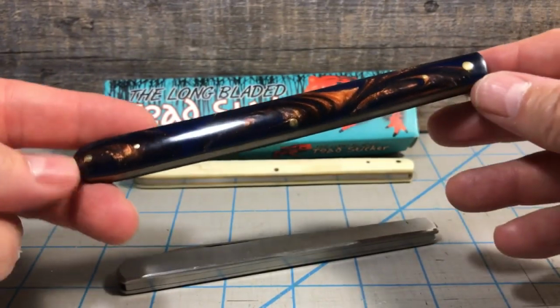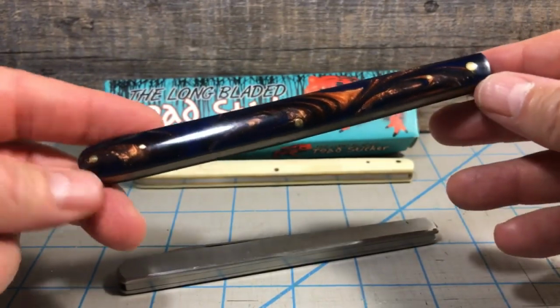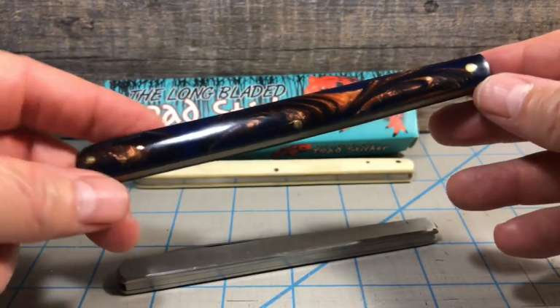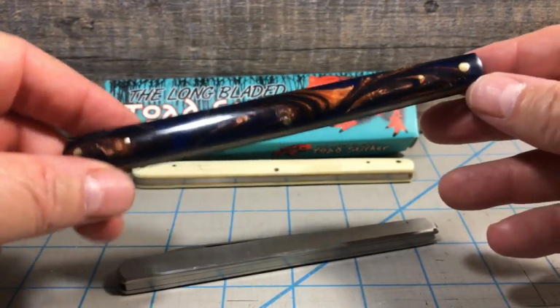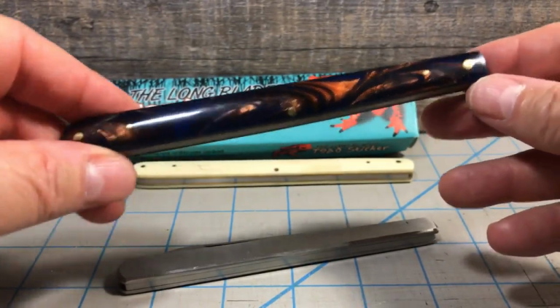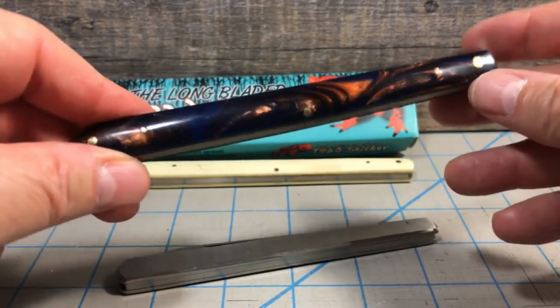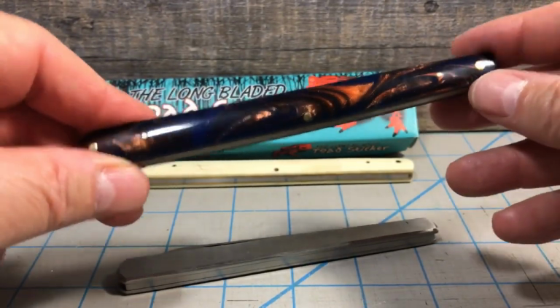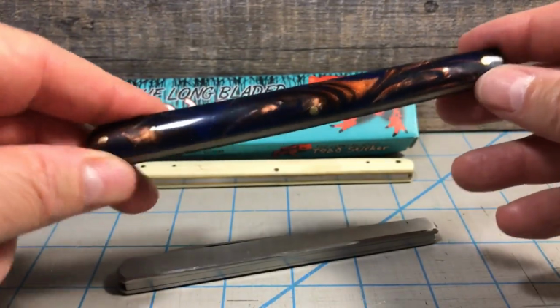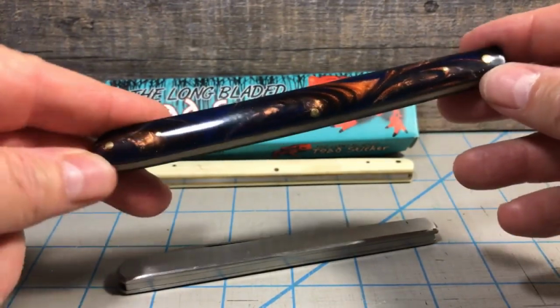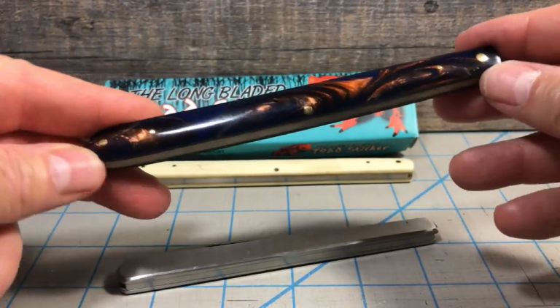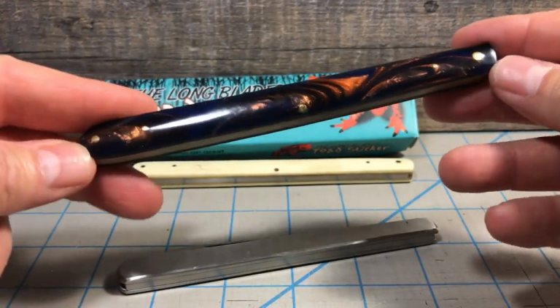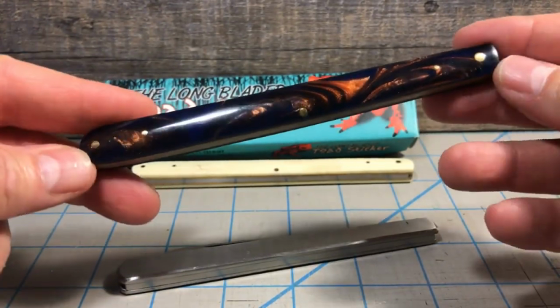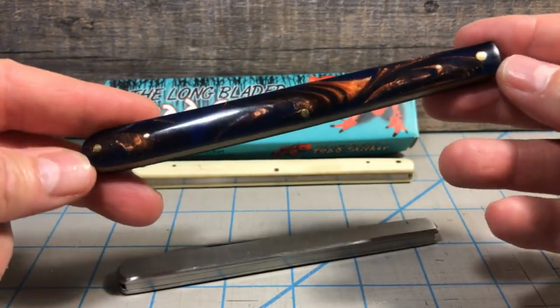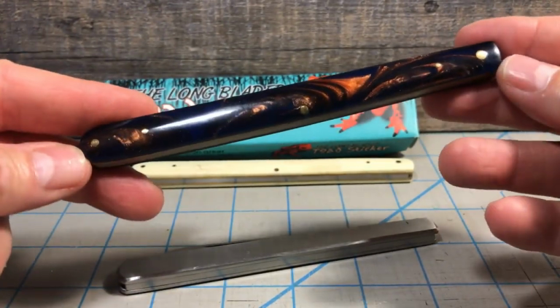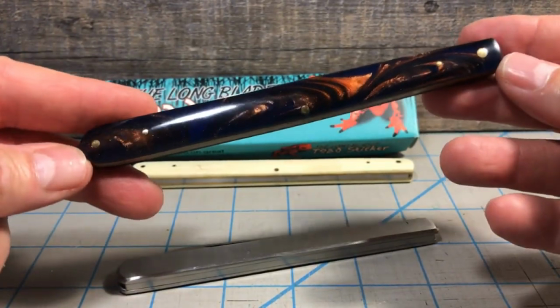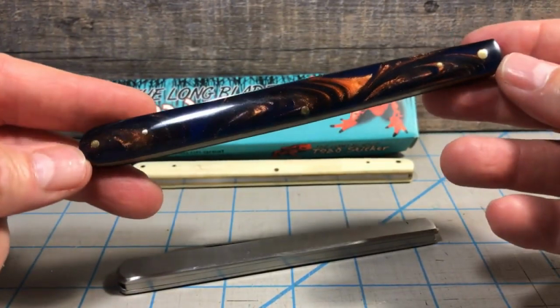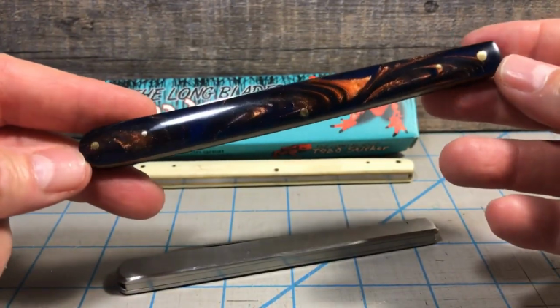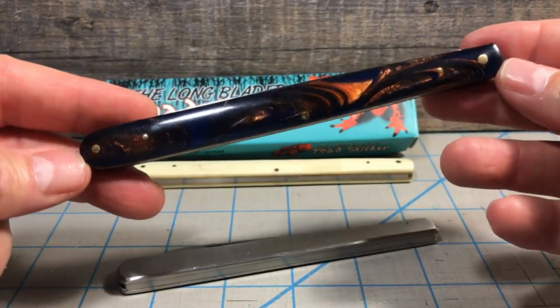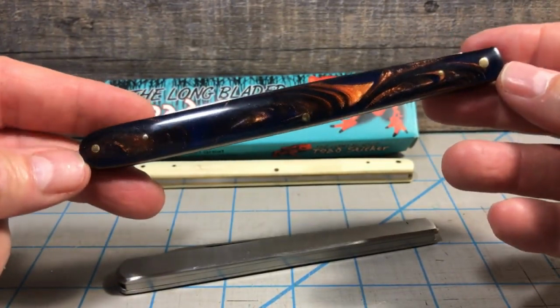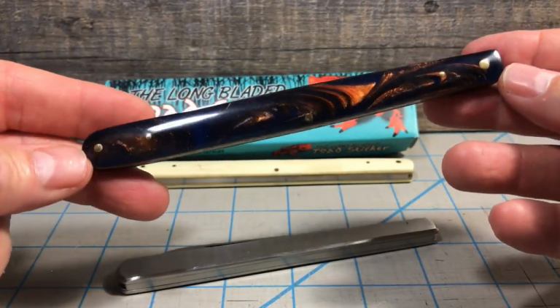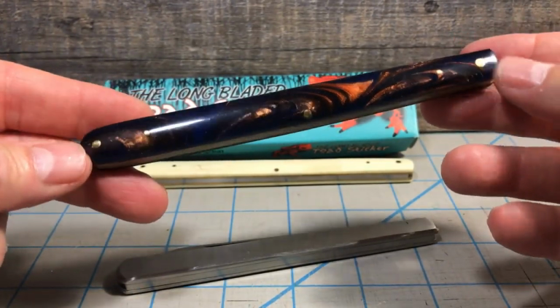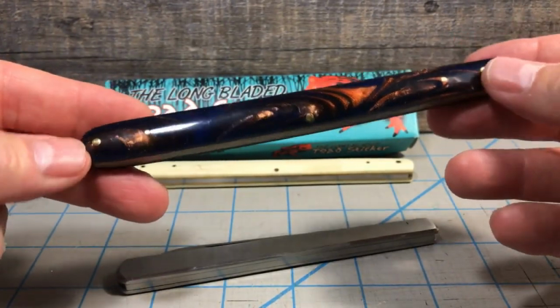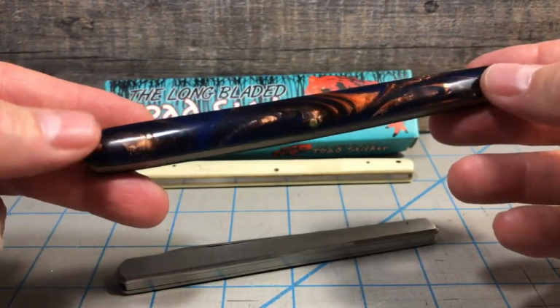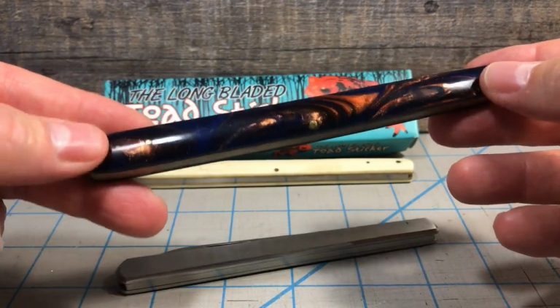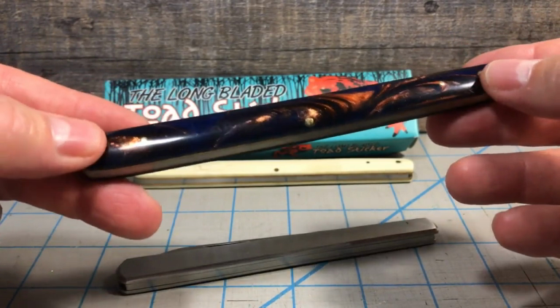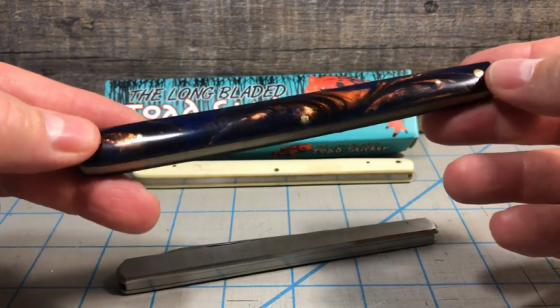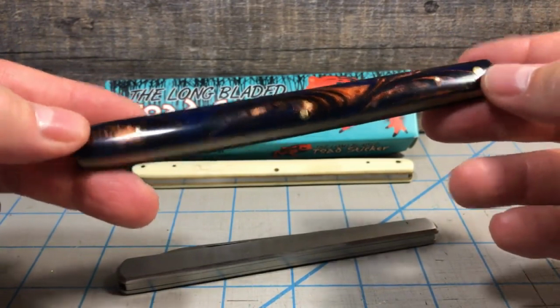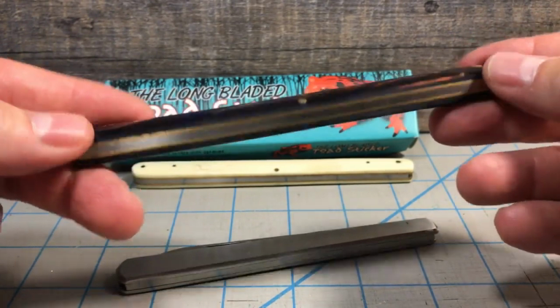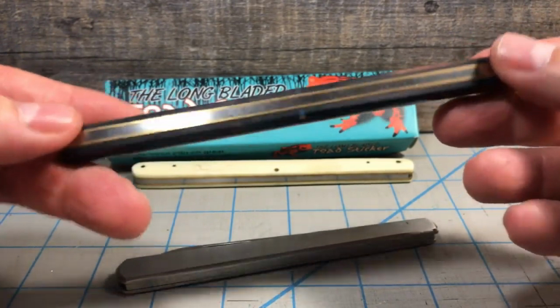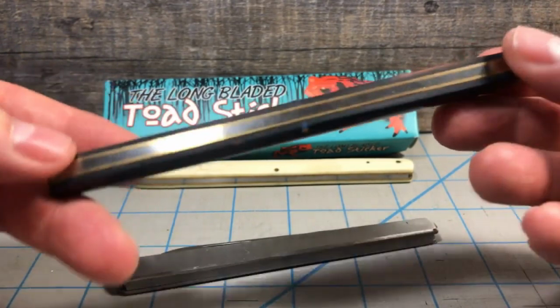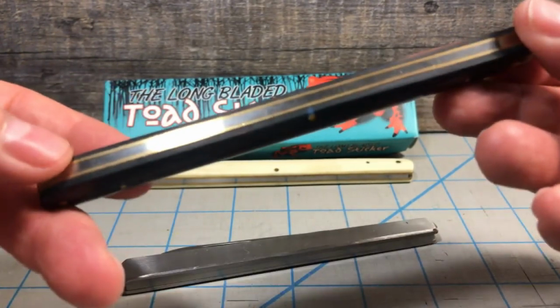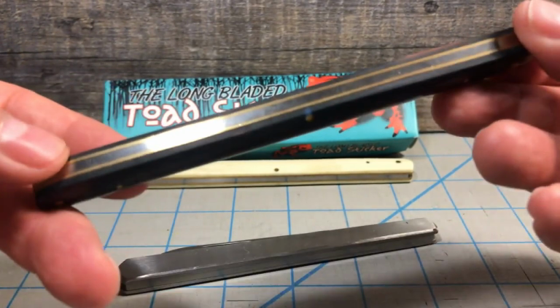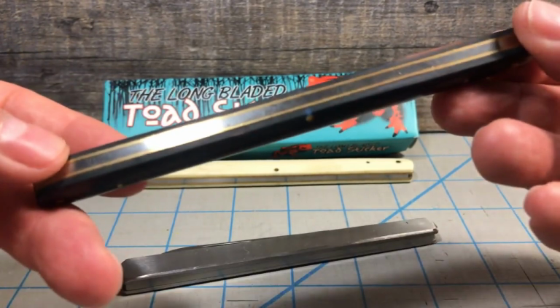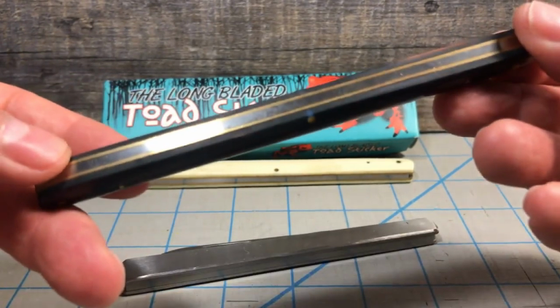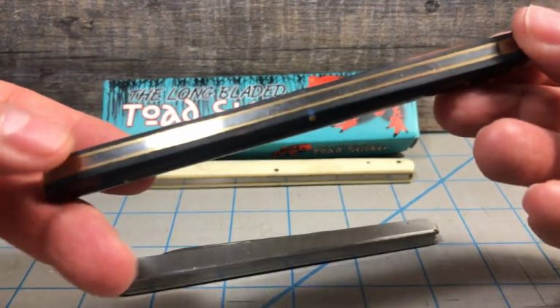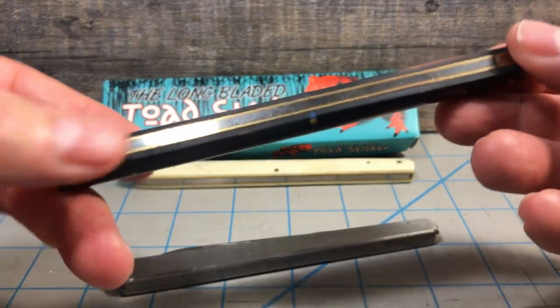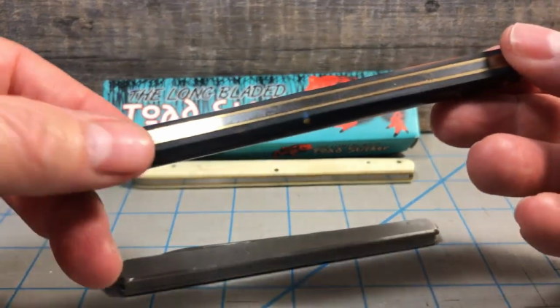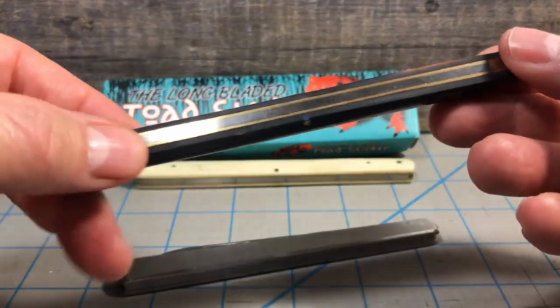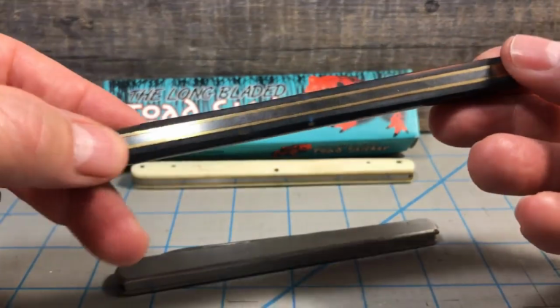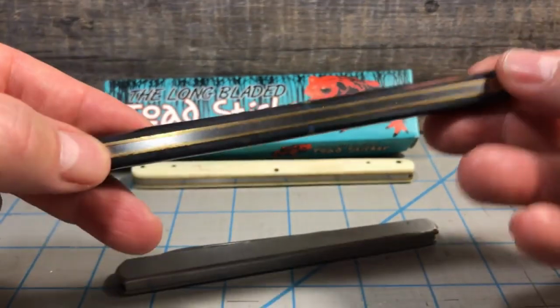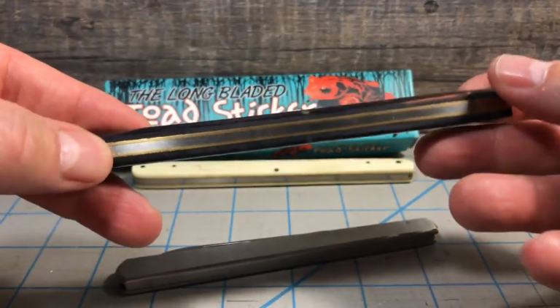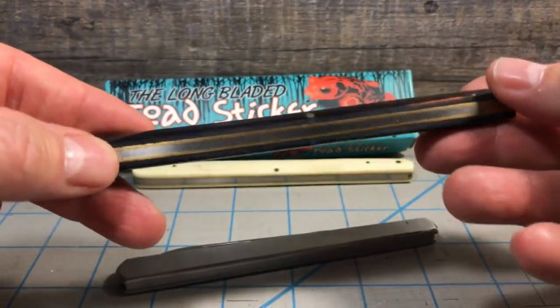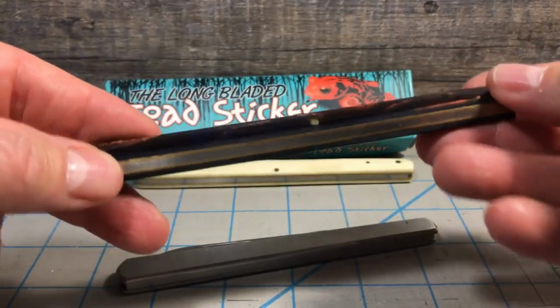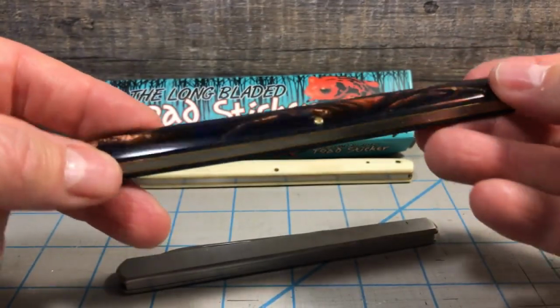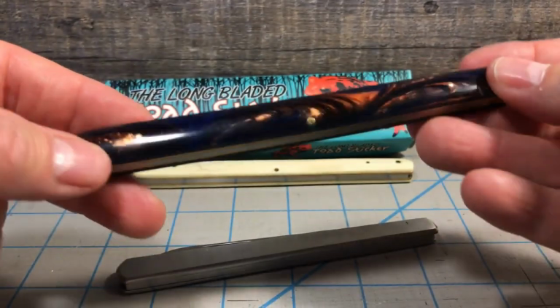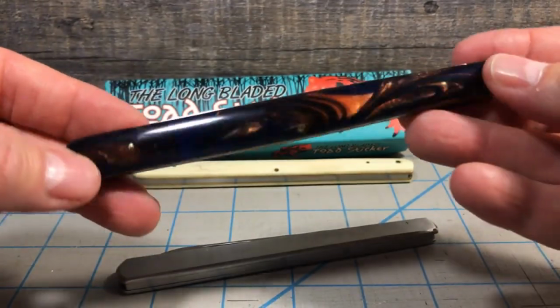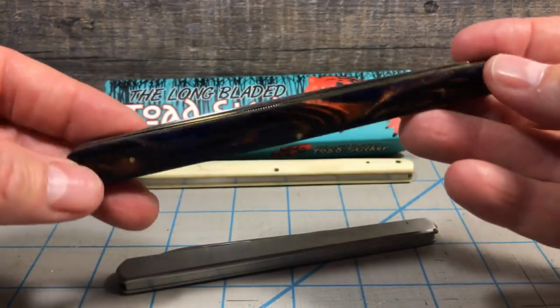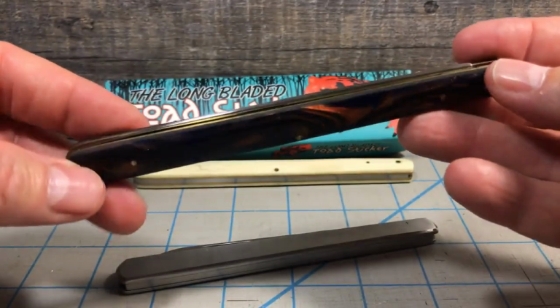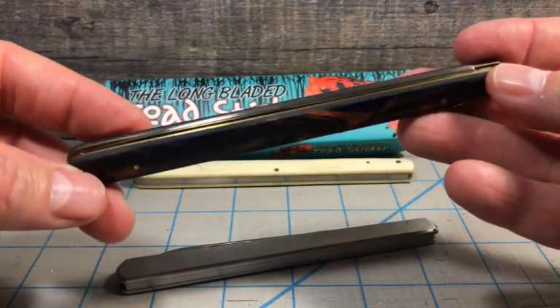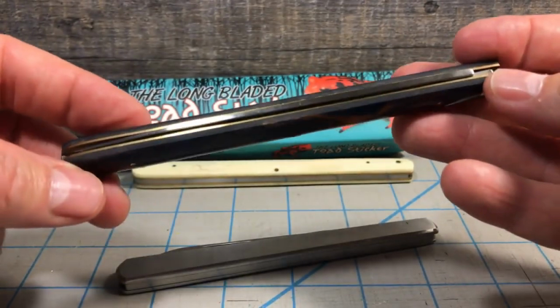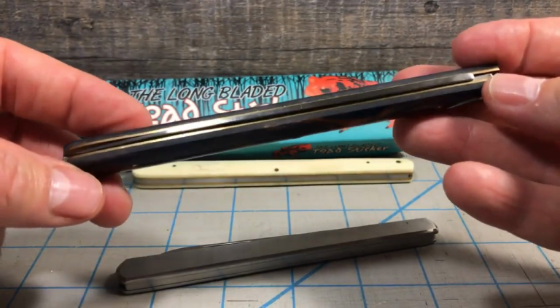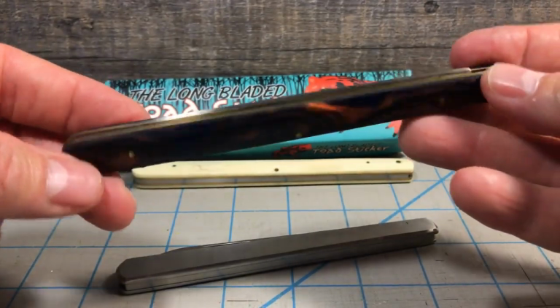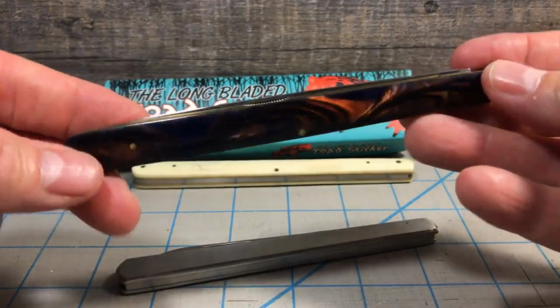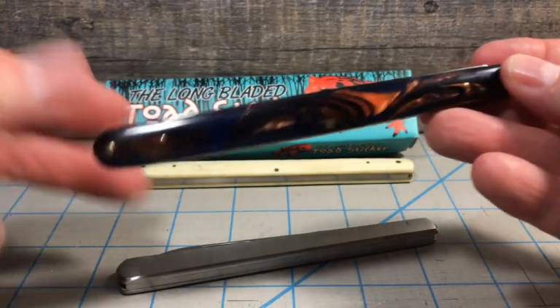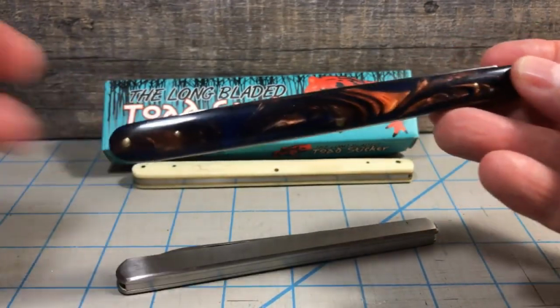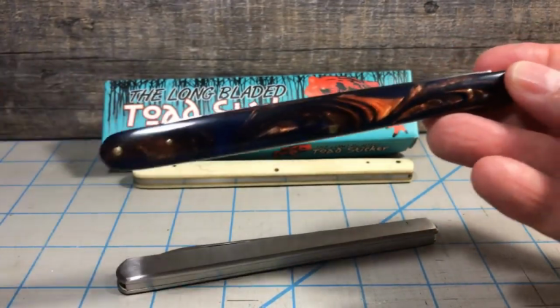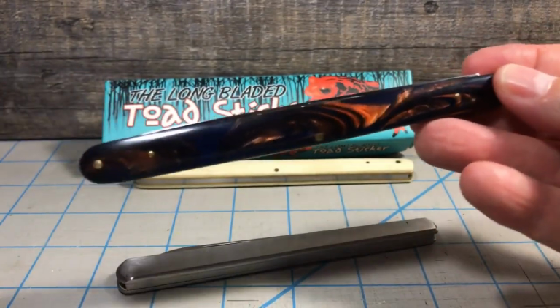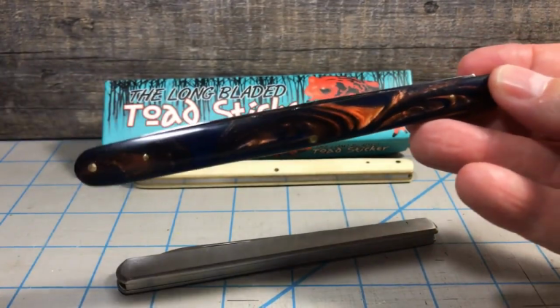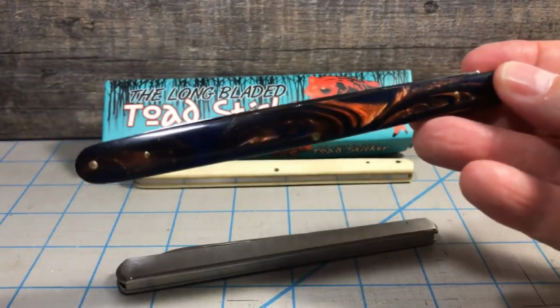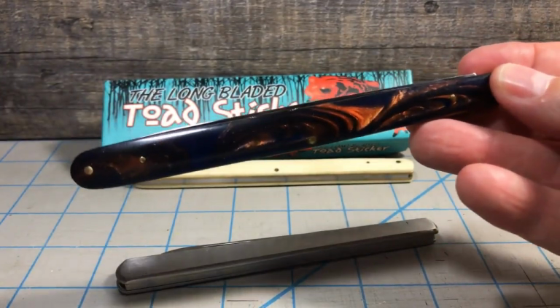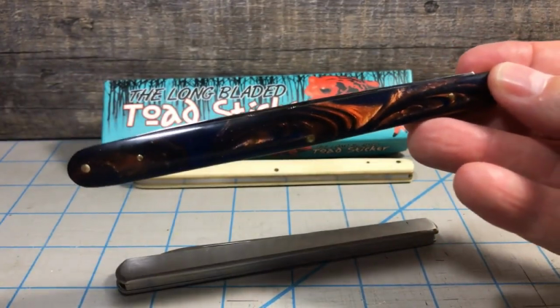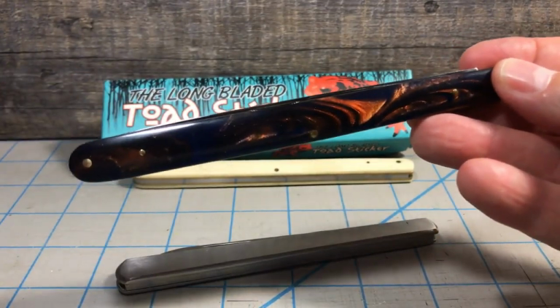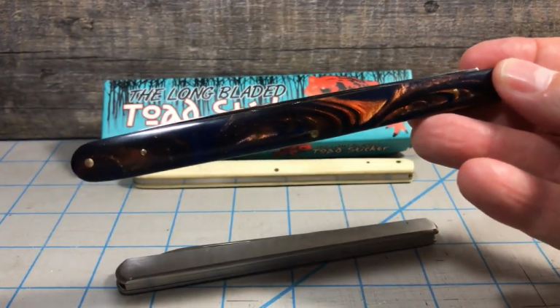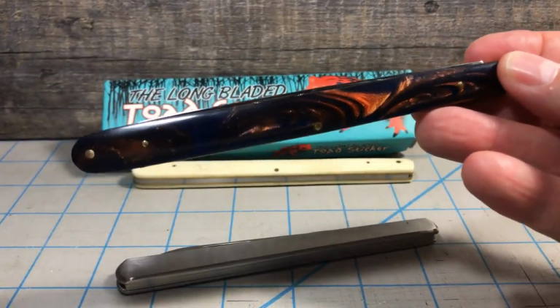From end to end there's no bolsters or anything — brass pins, brass liners, stainless steel back spring, and a single blade.